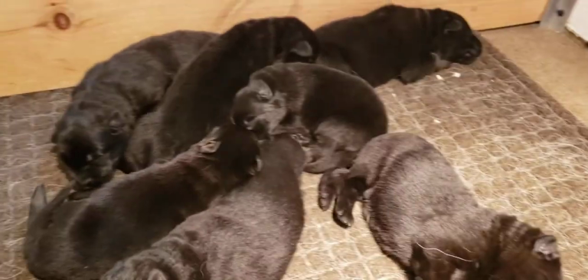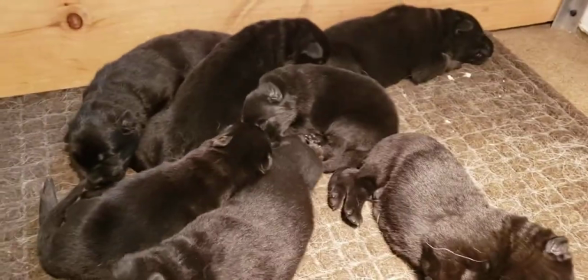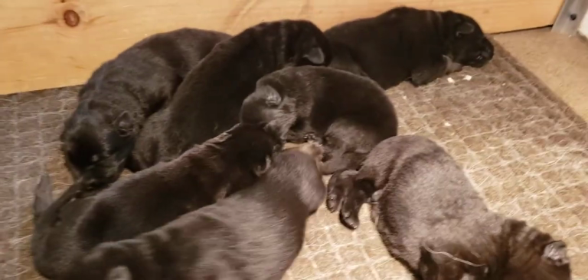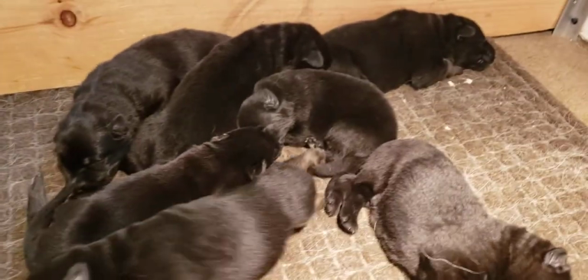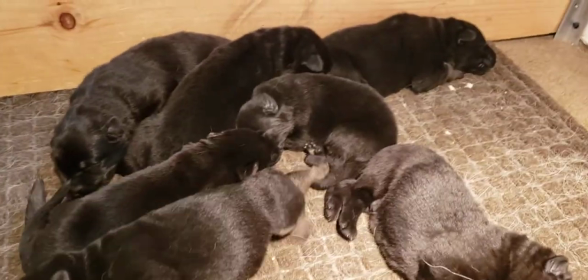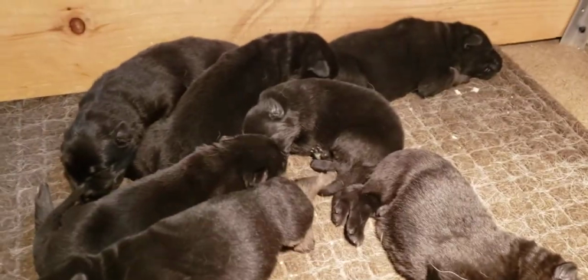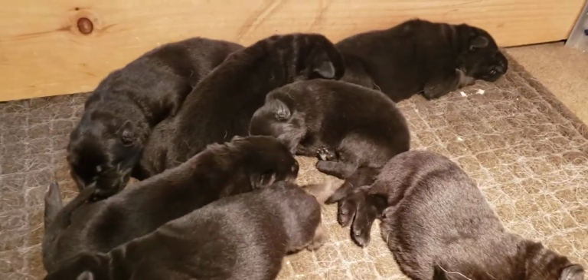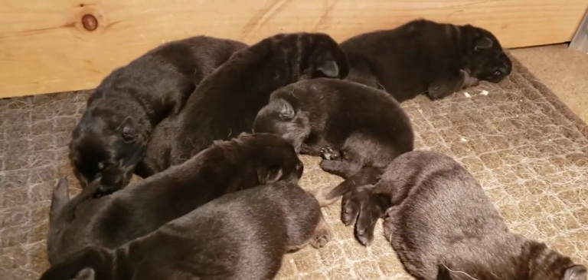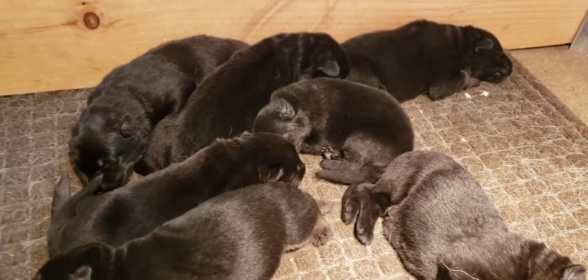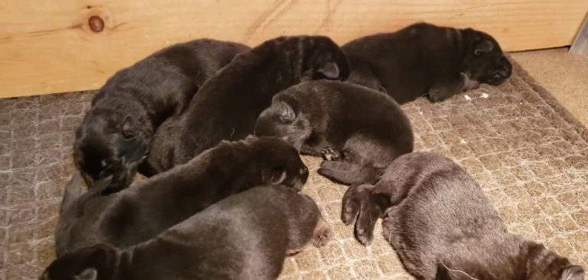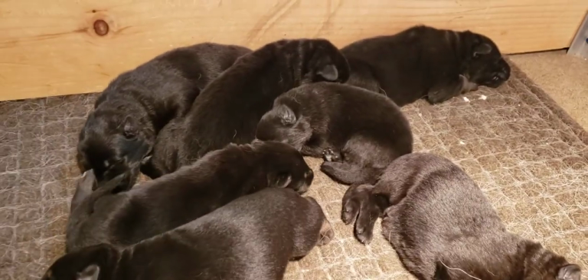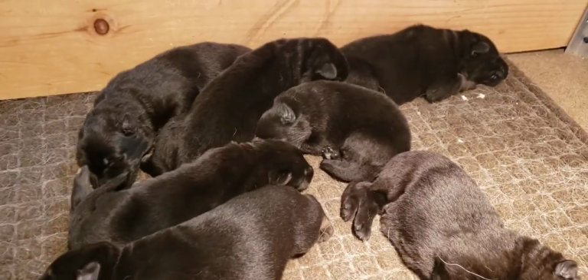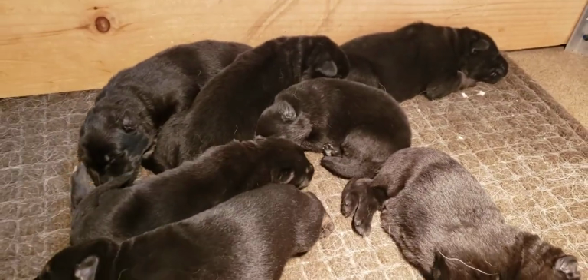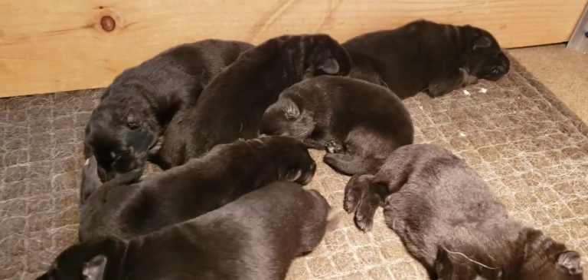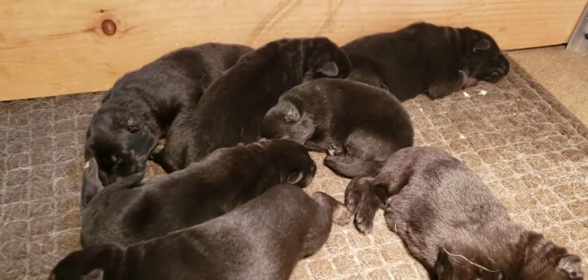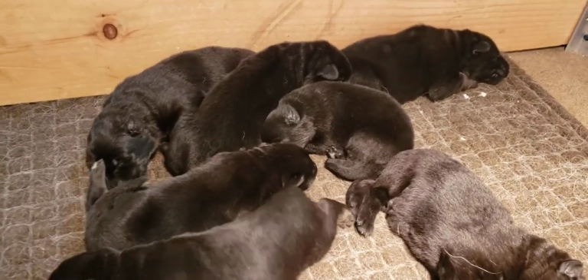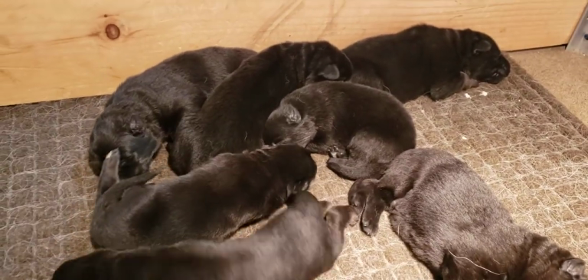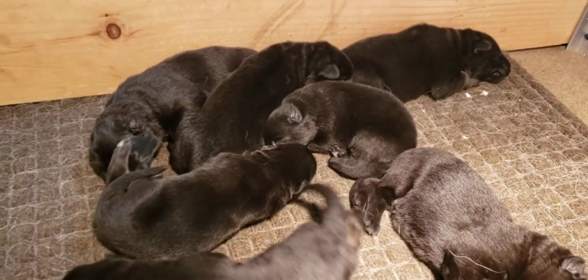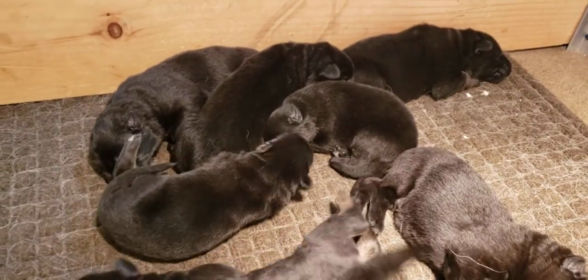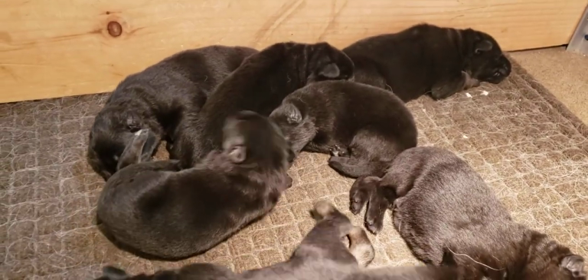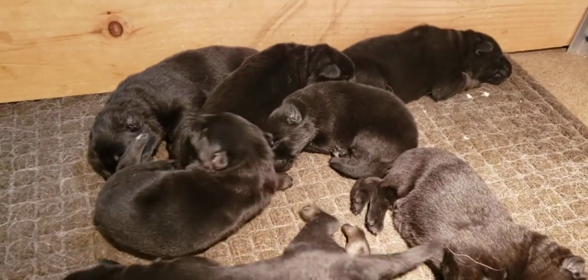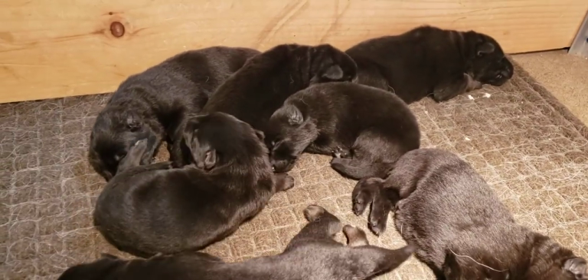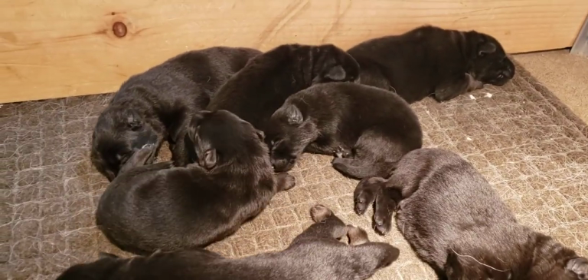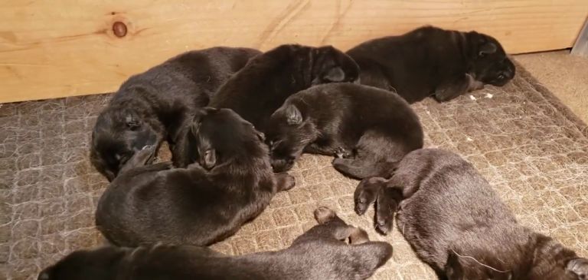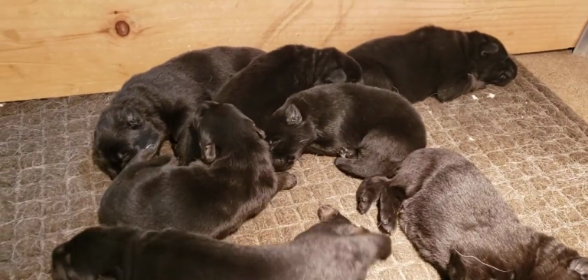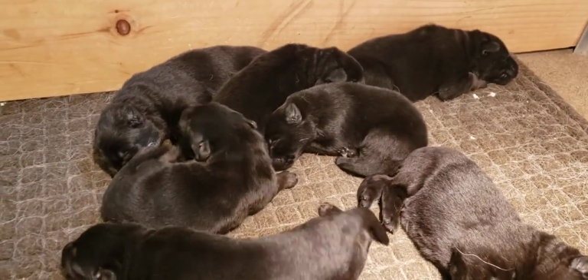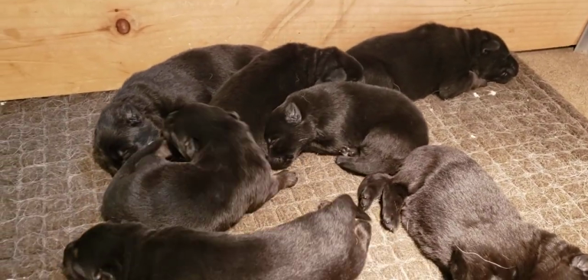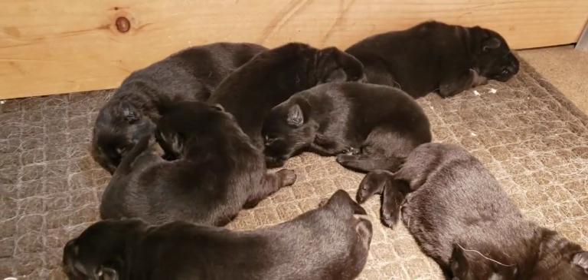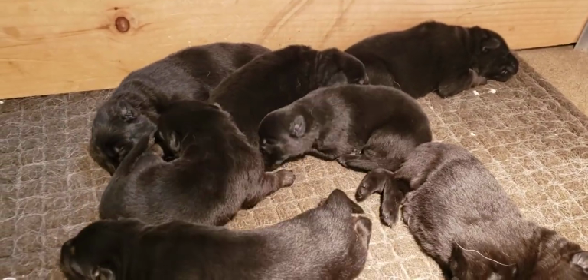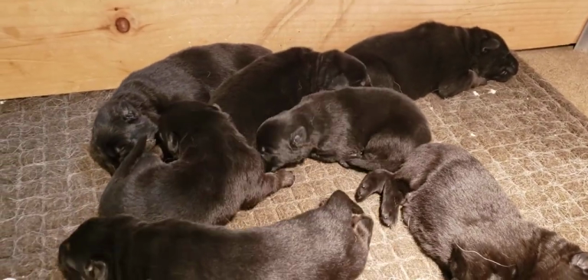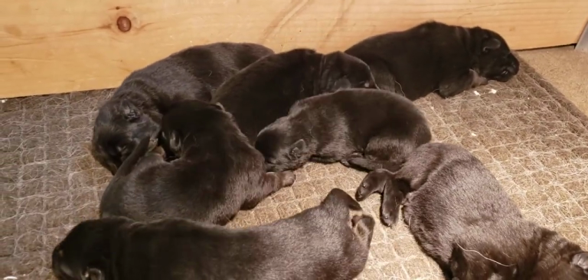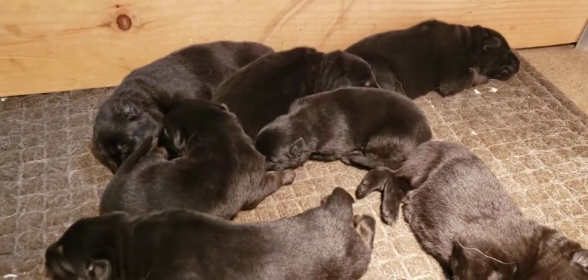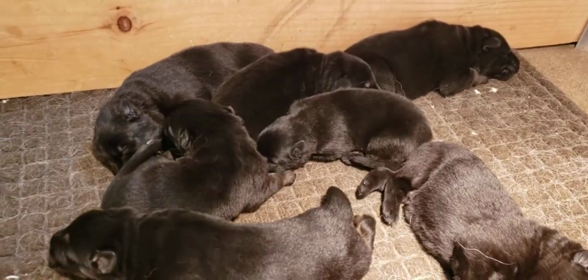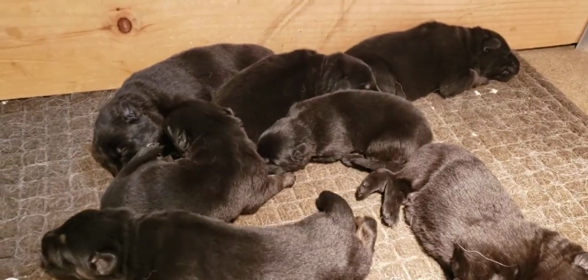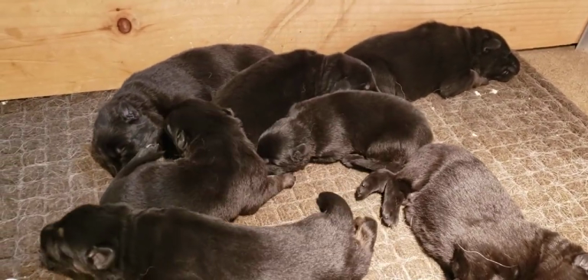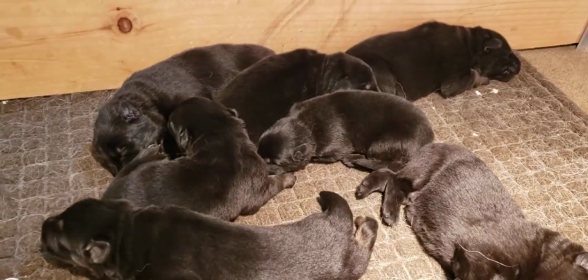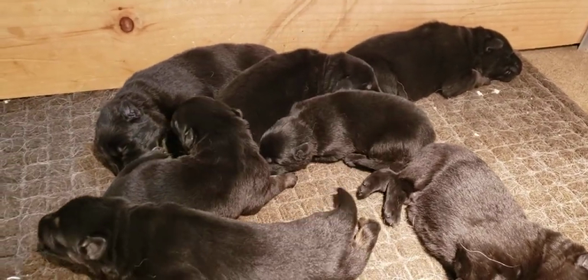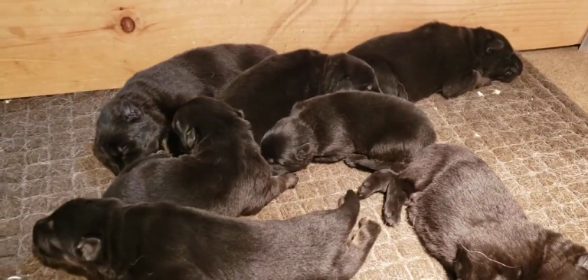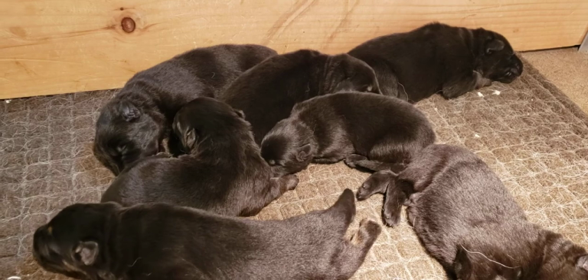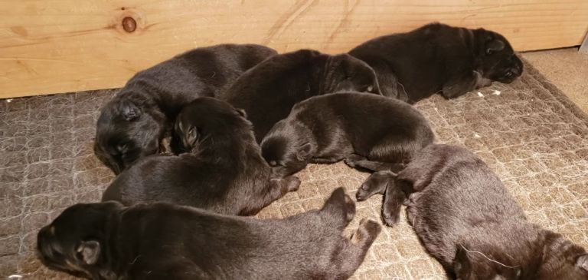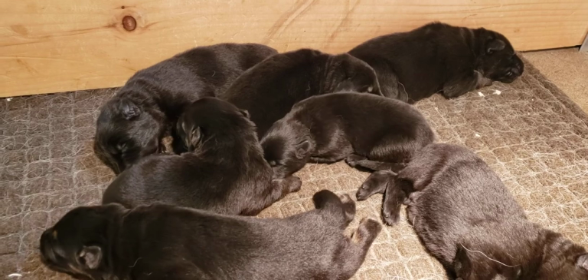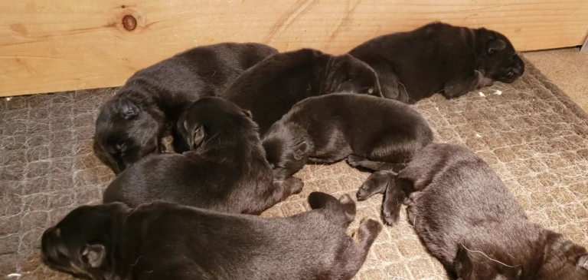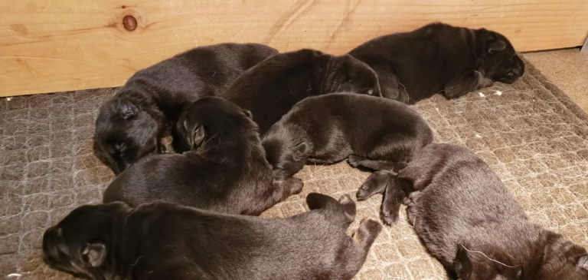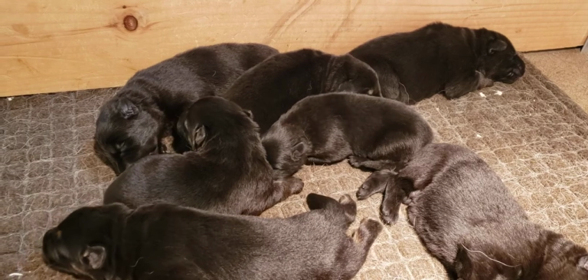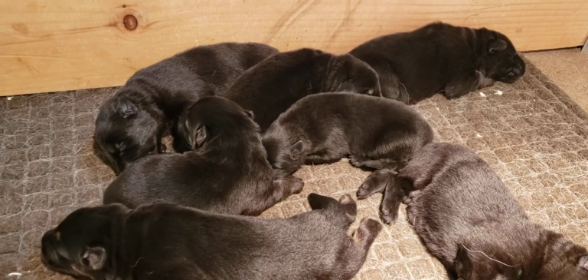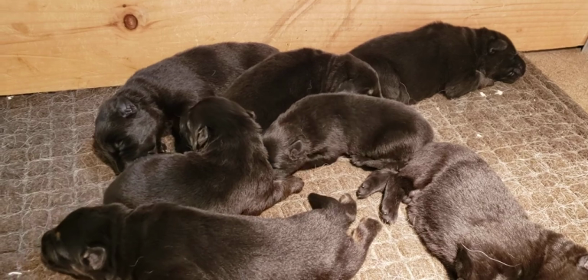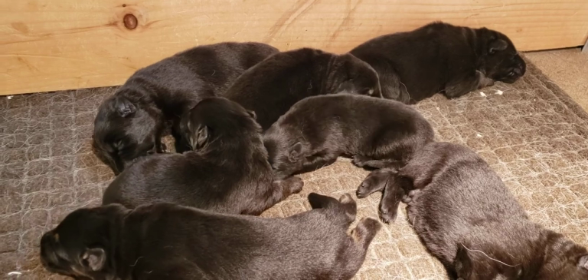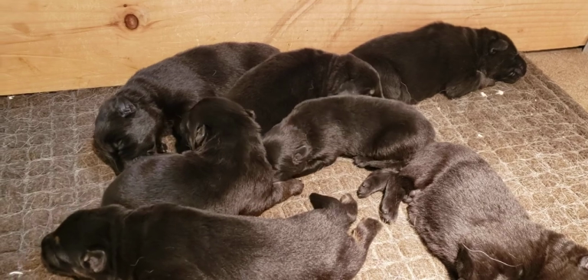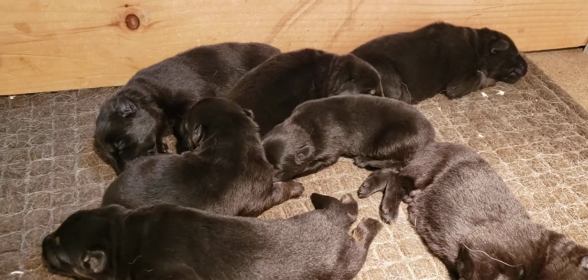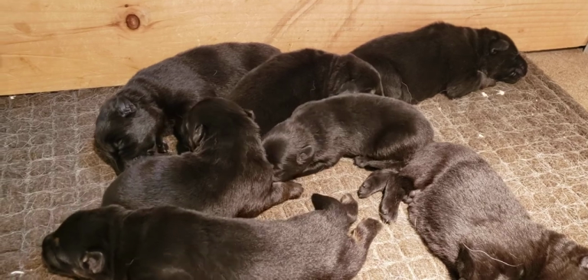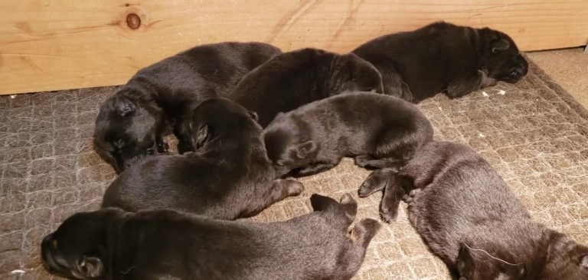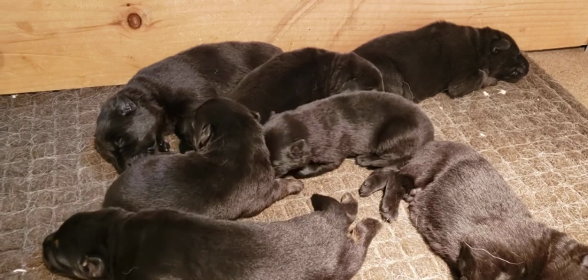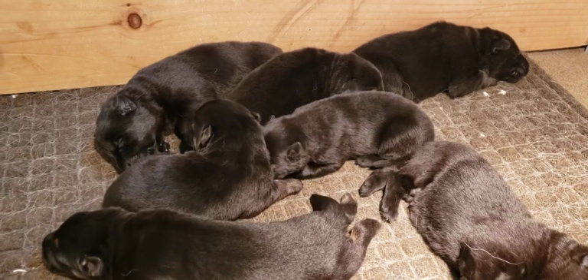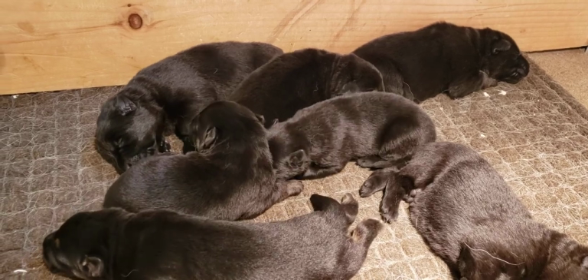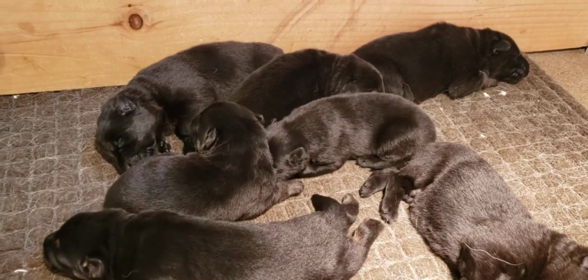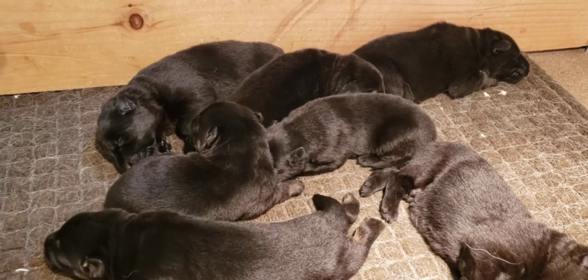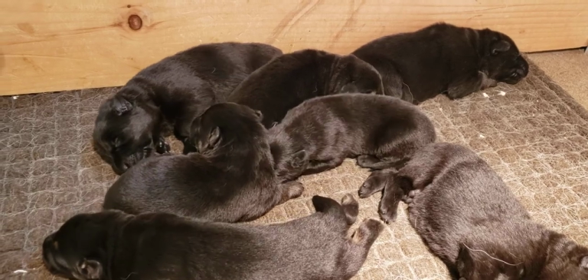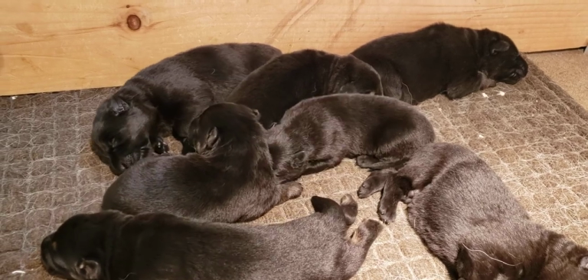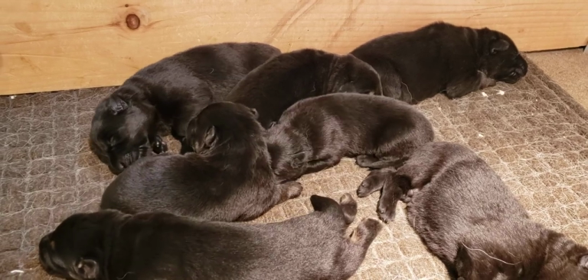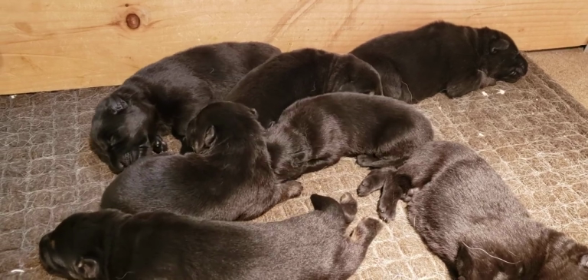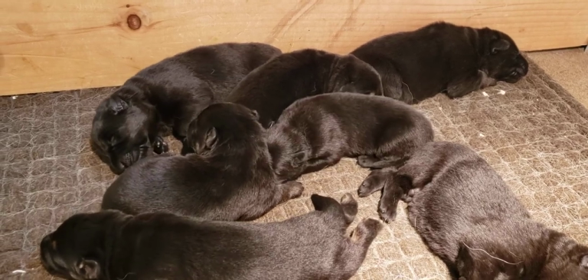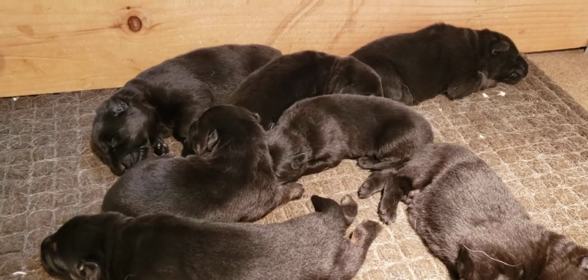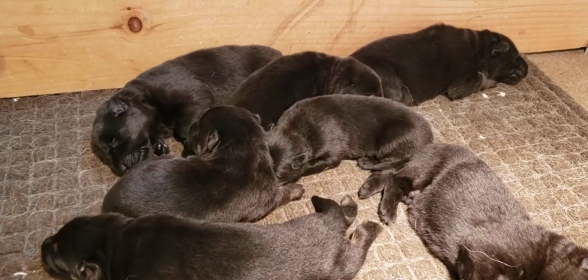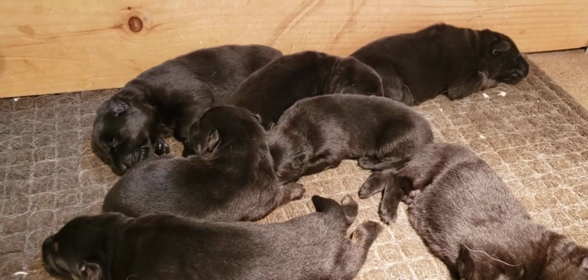Here is Lexa and Z's litter, and they are a week old.